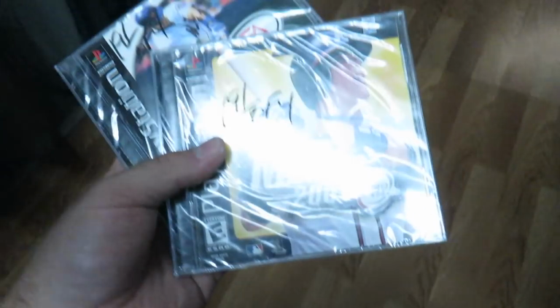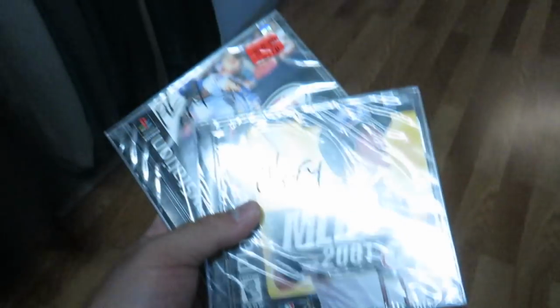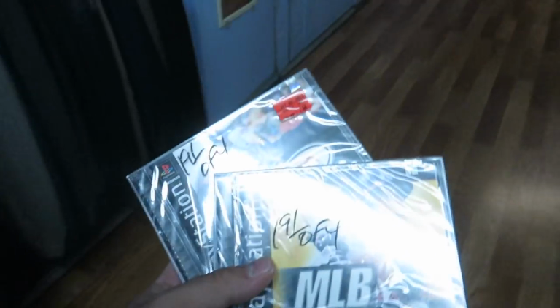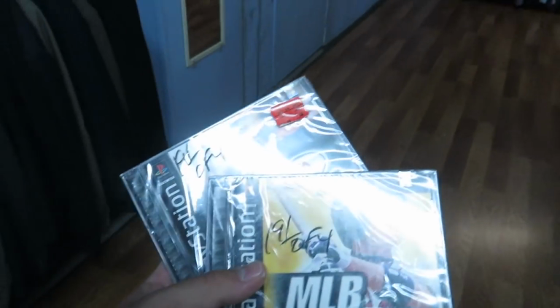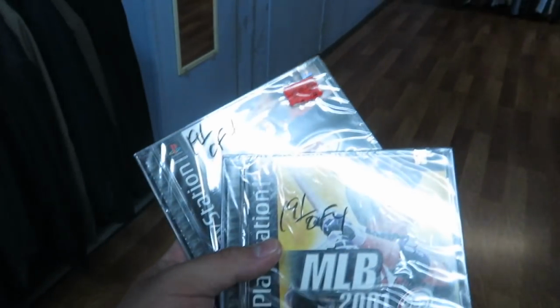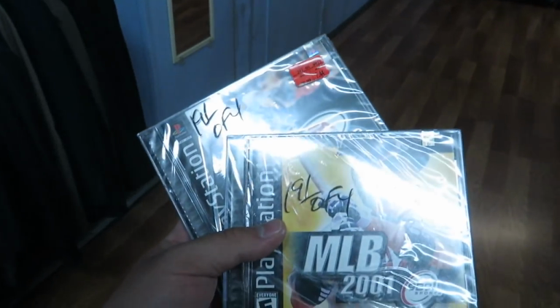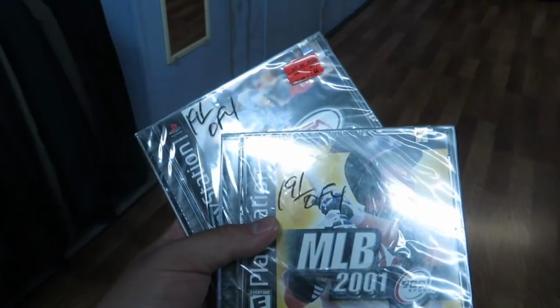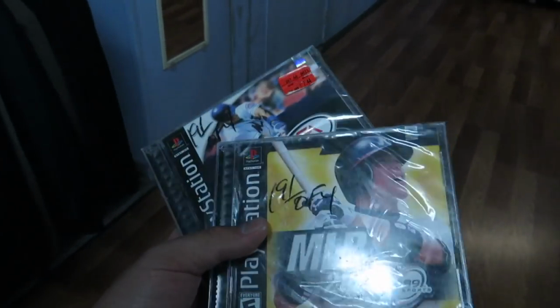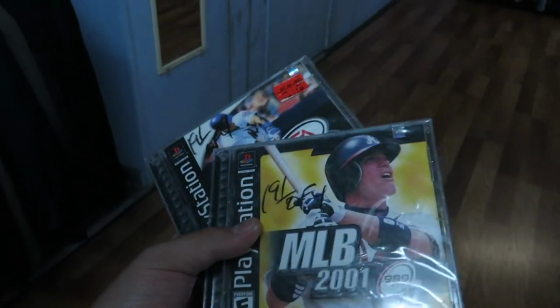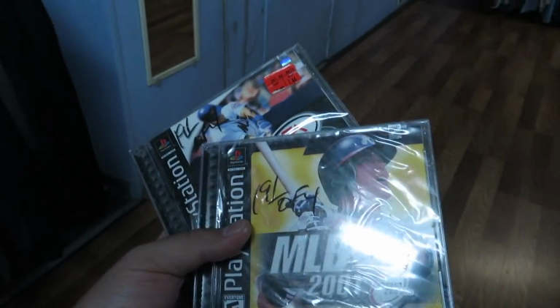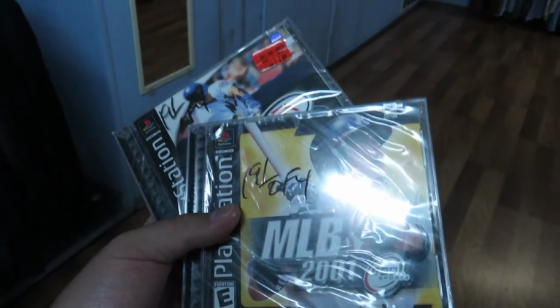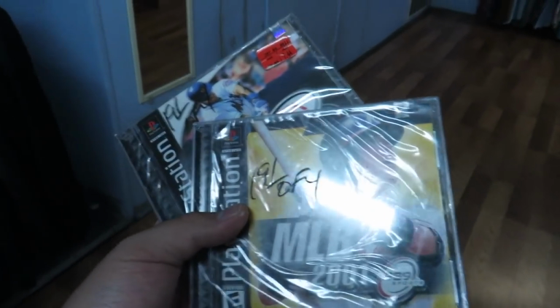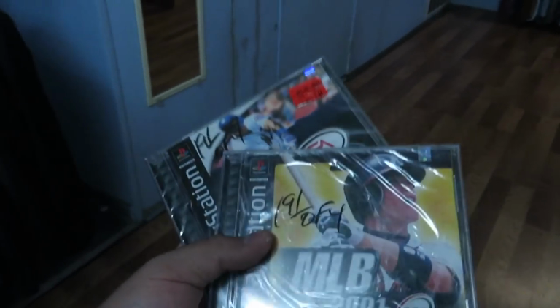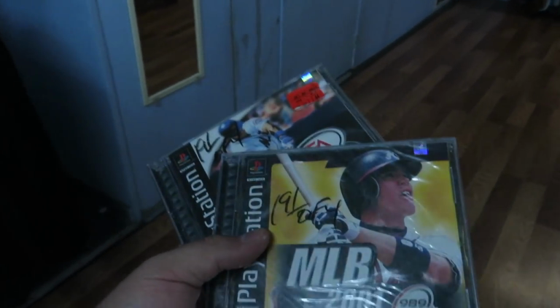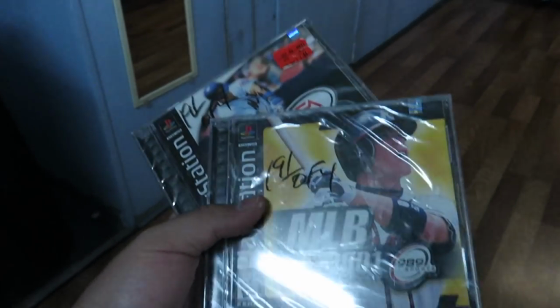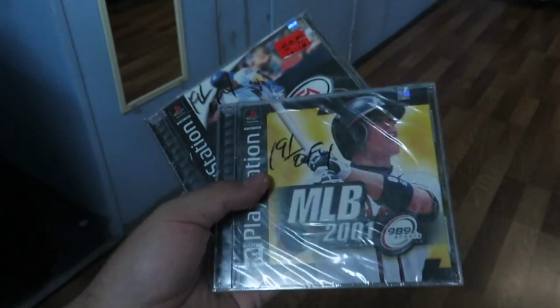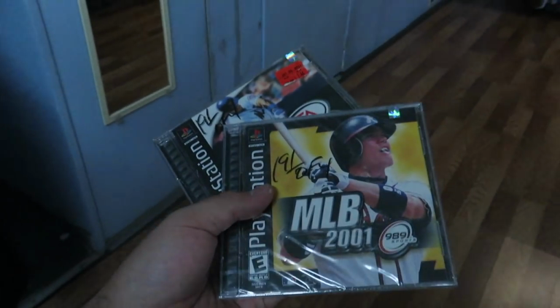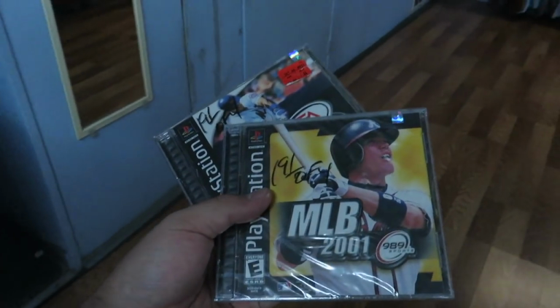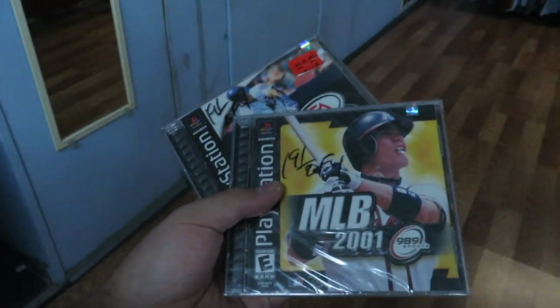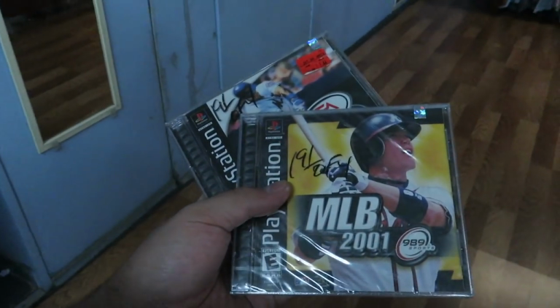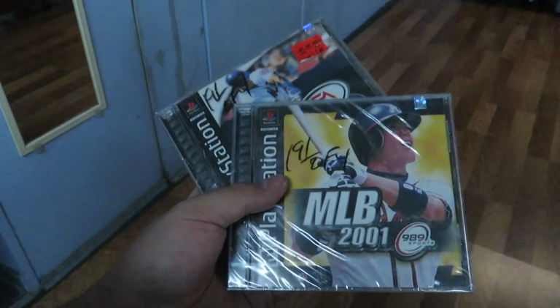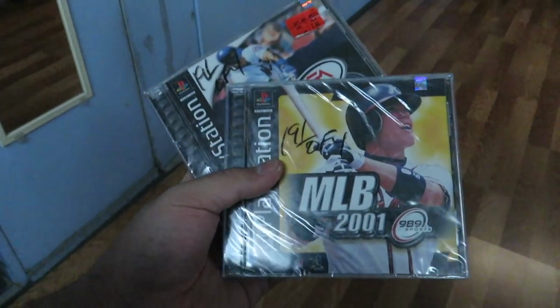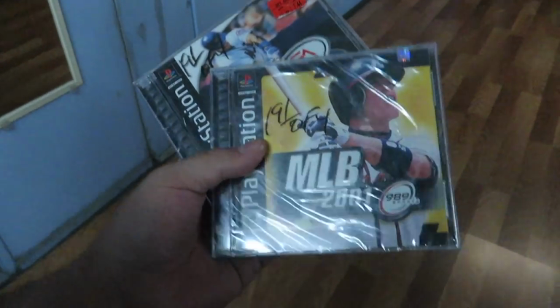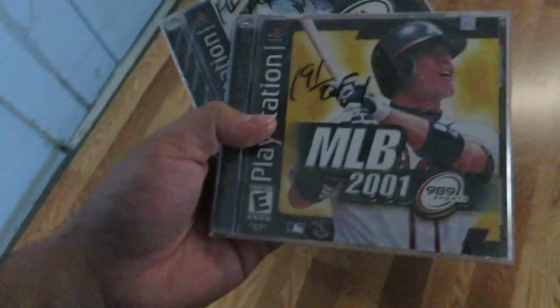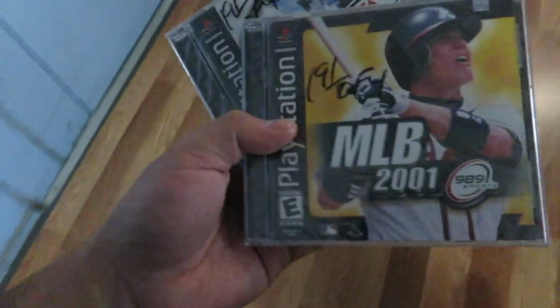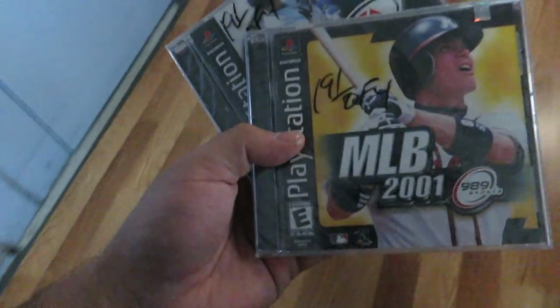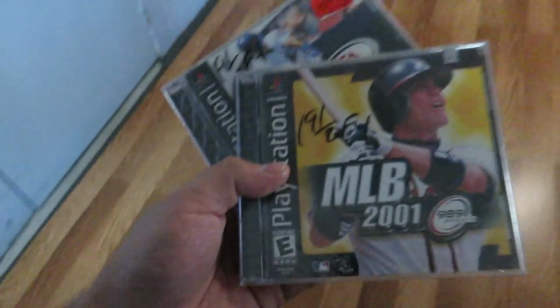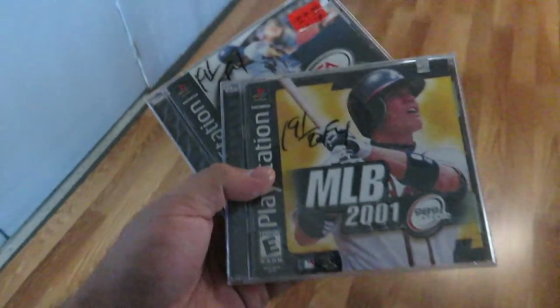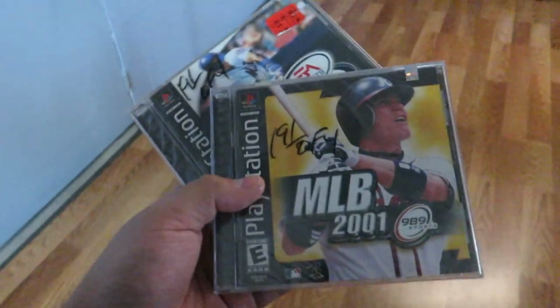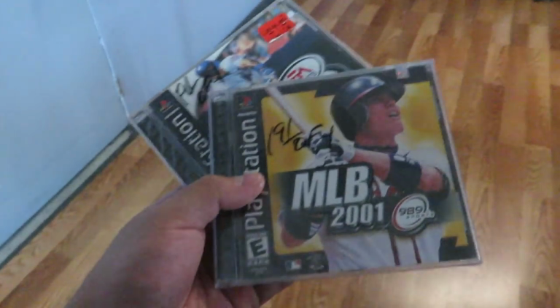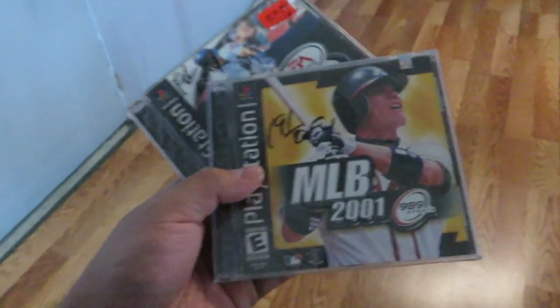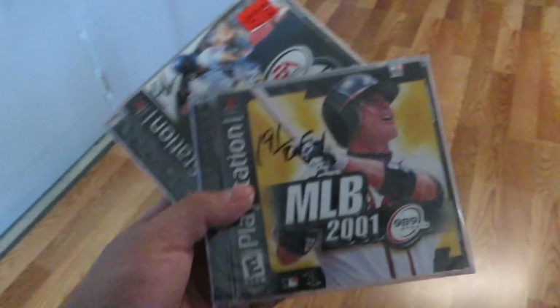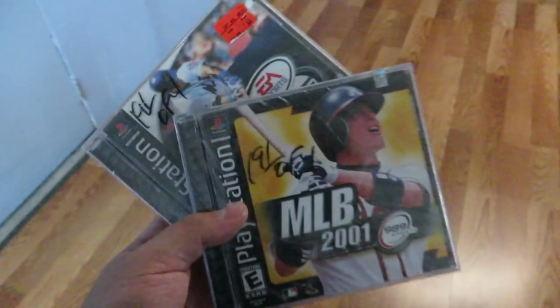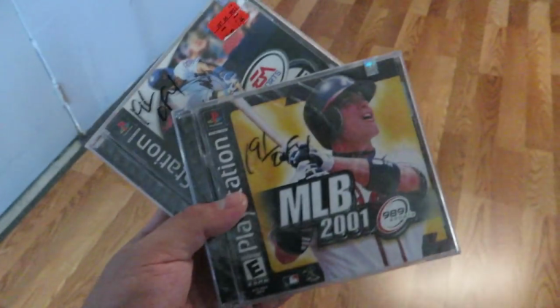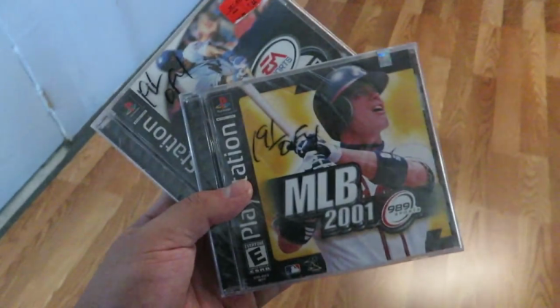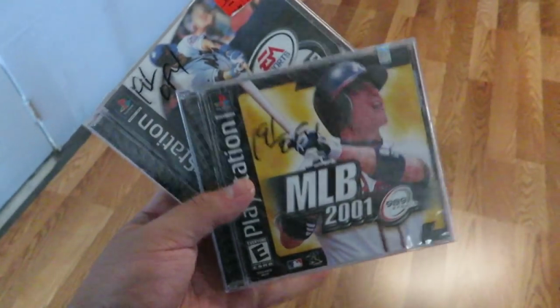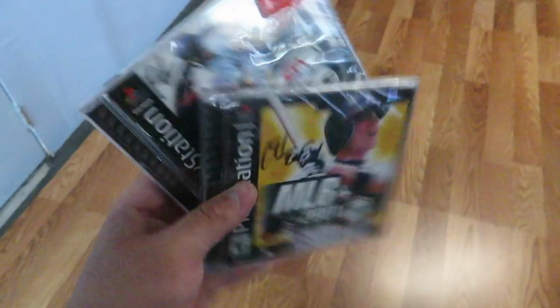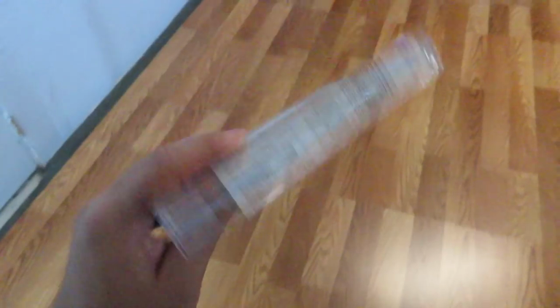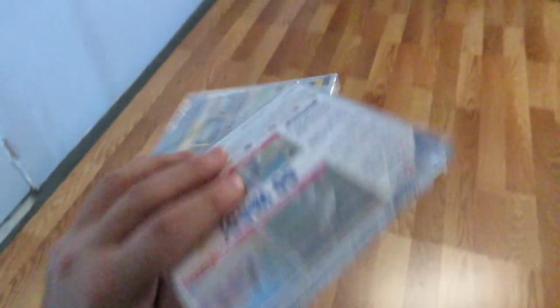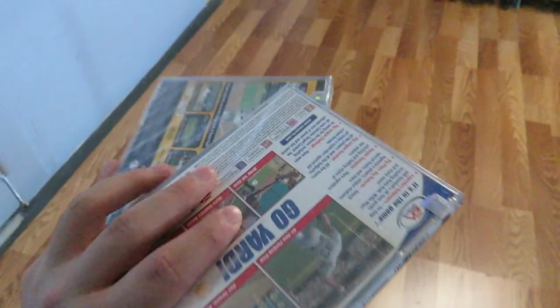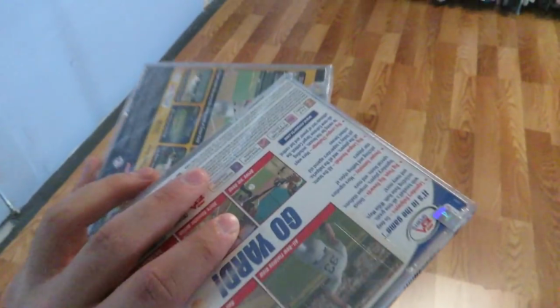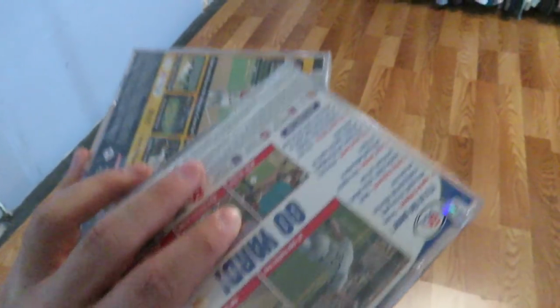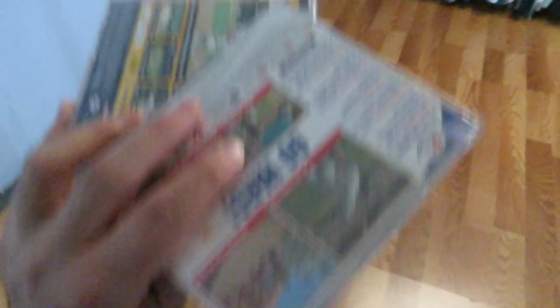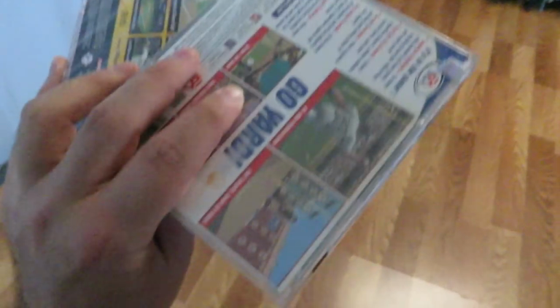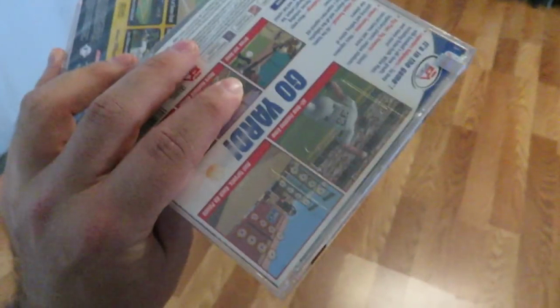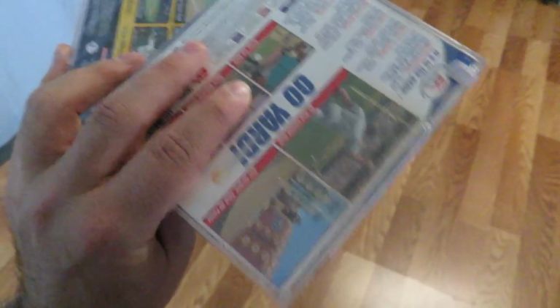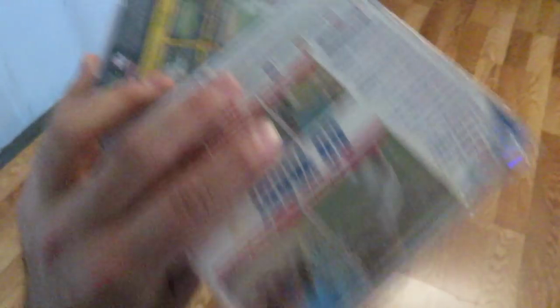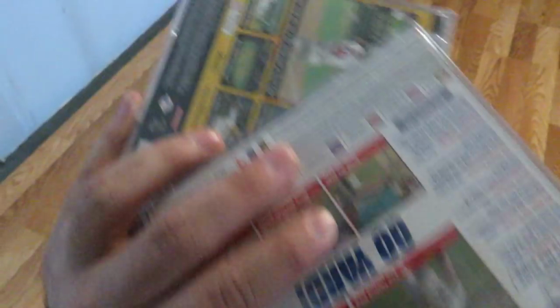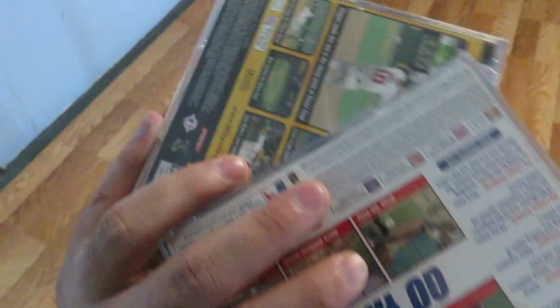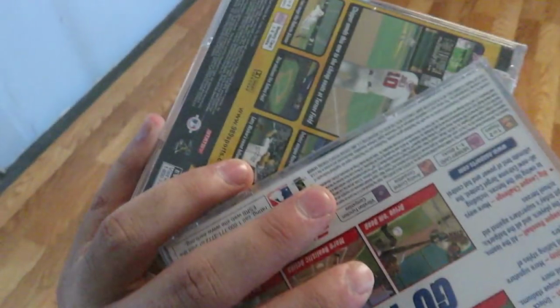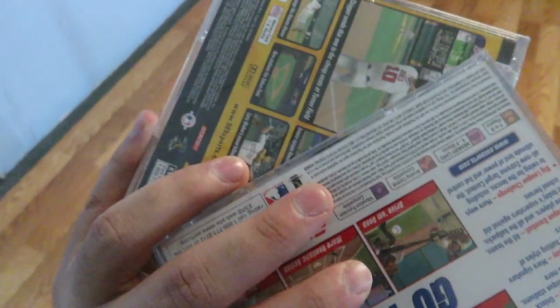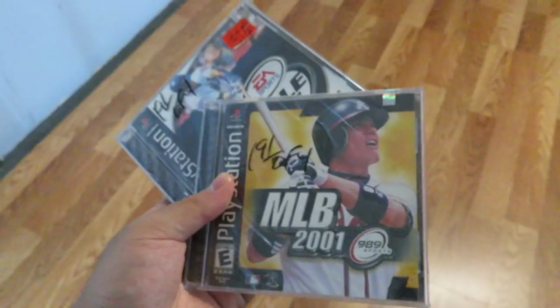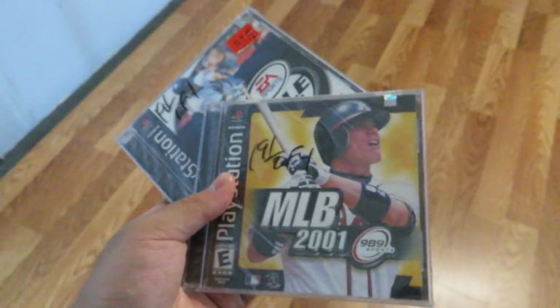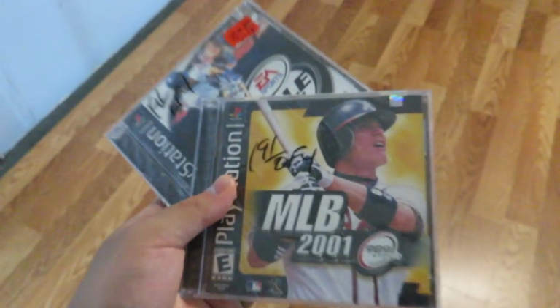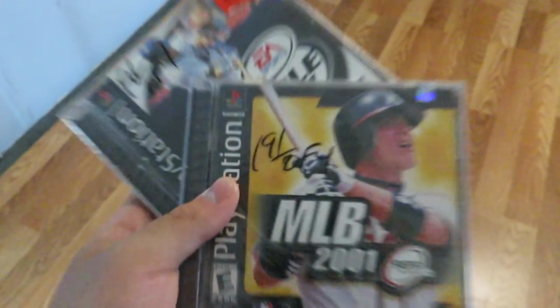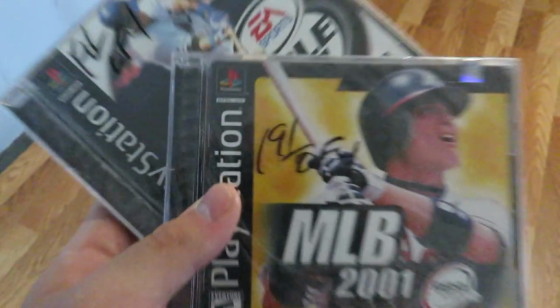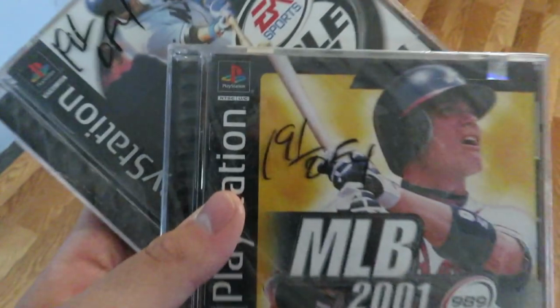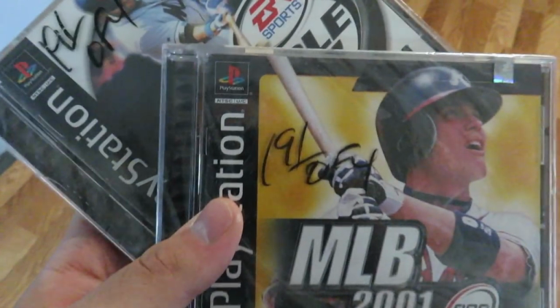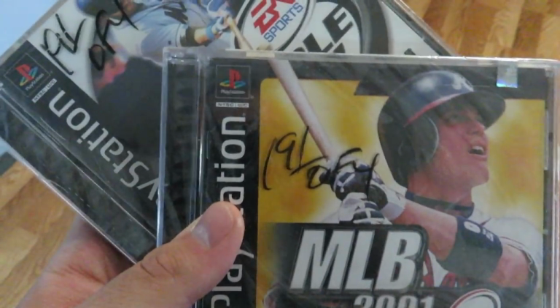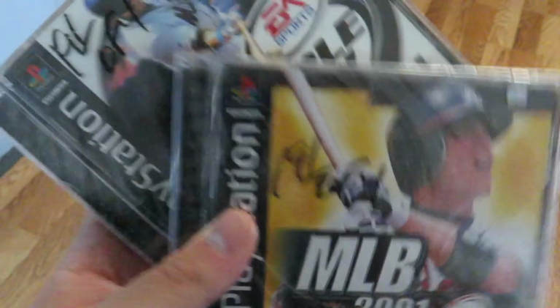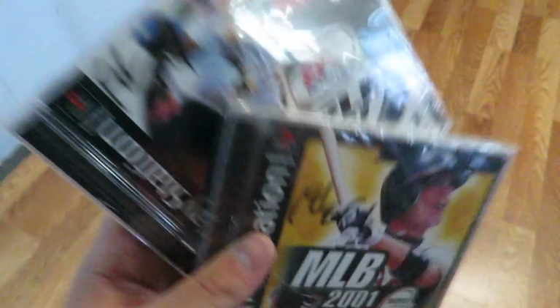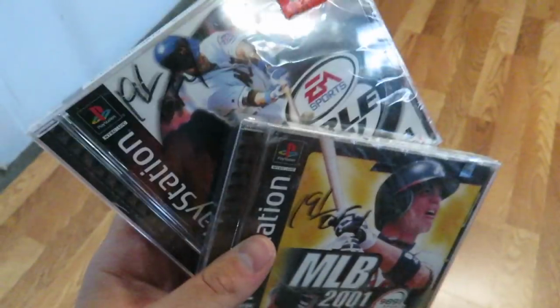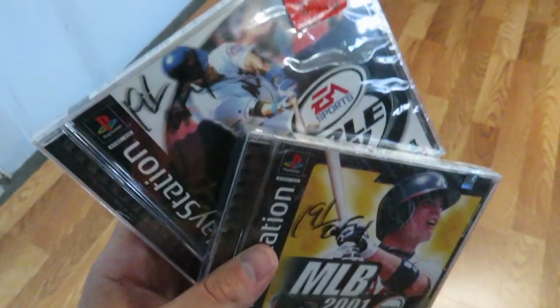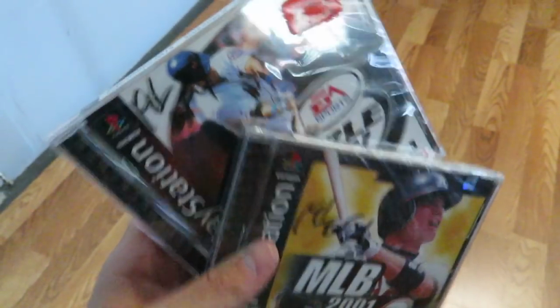Even though these are not like the greatest games in the world, I'm kind of tempted to get them just because they're still sealed brand new. I don't know — two bucks each.